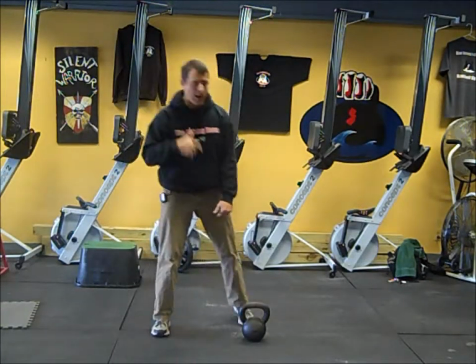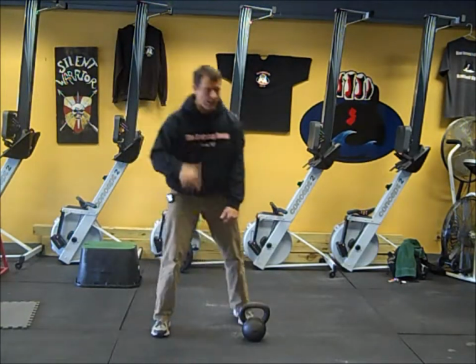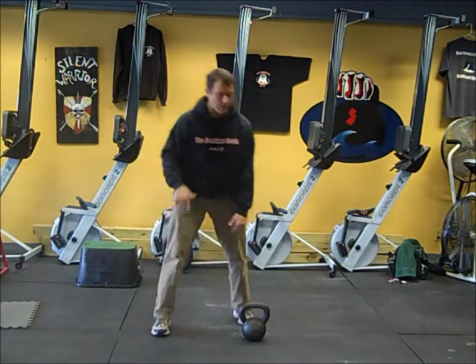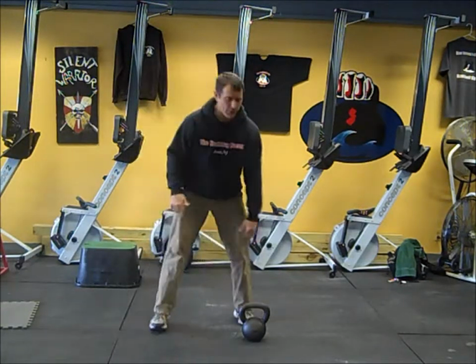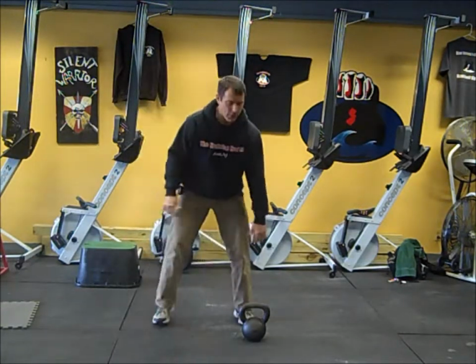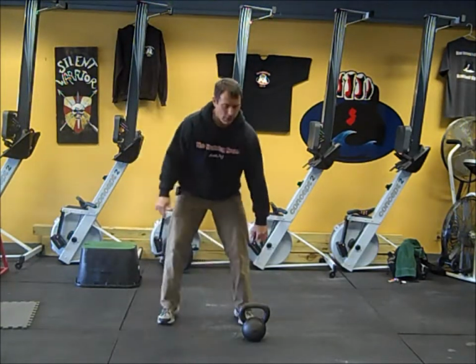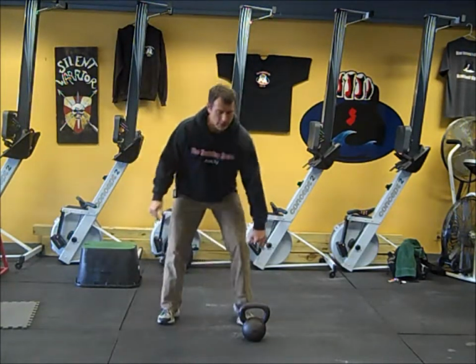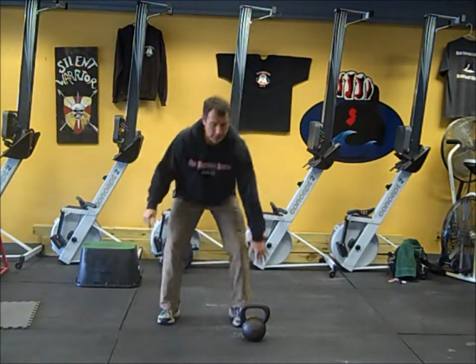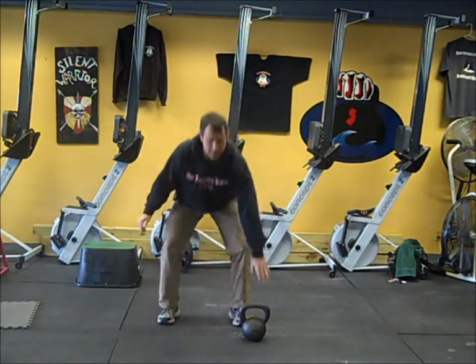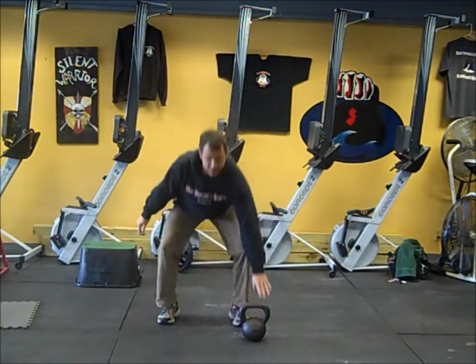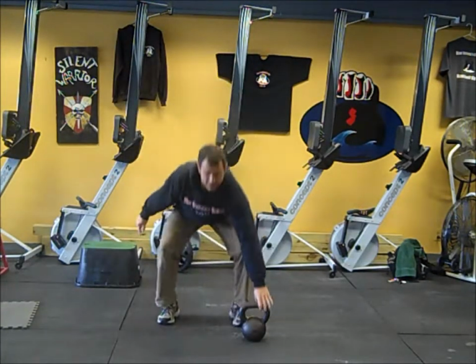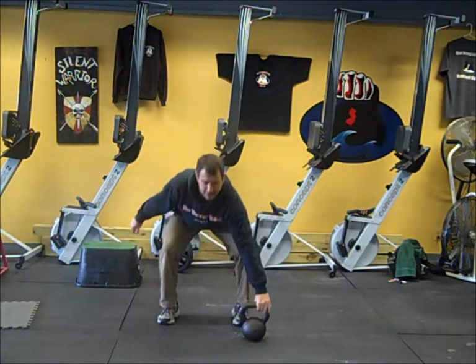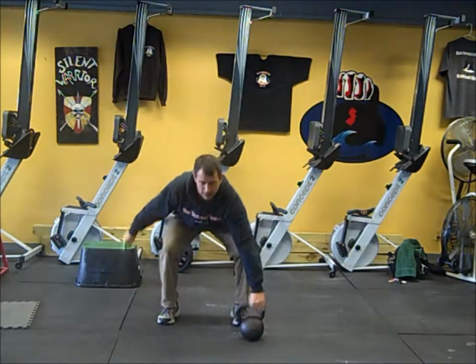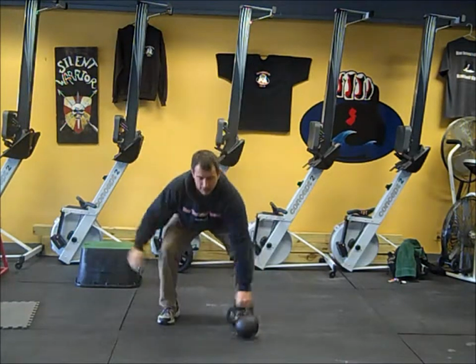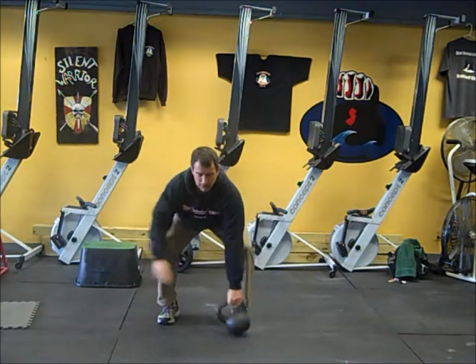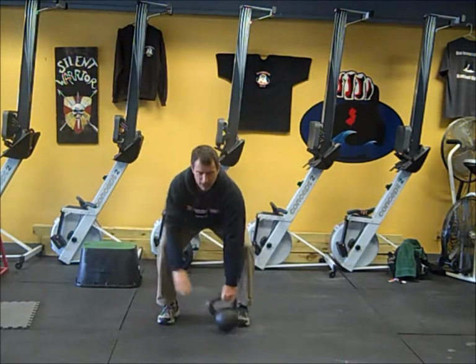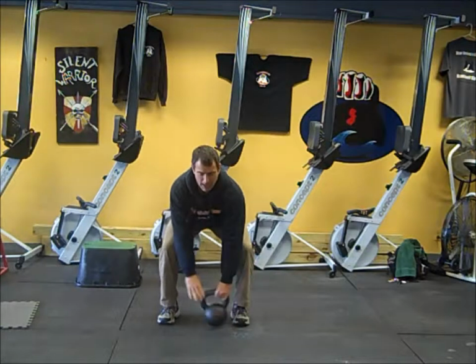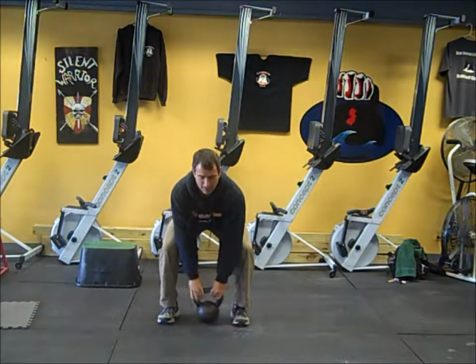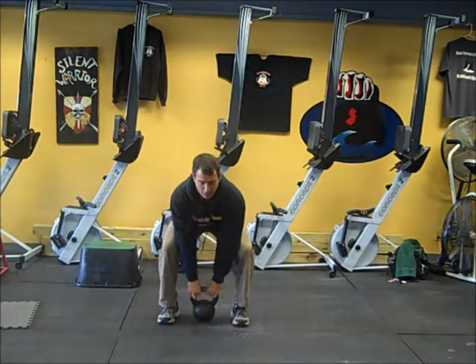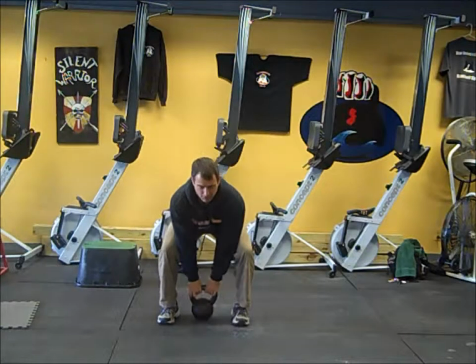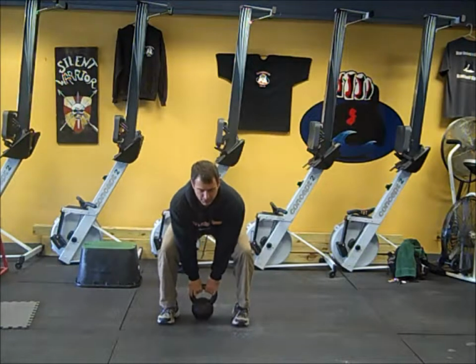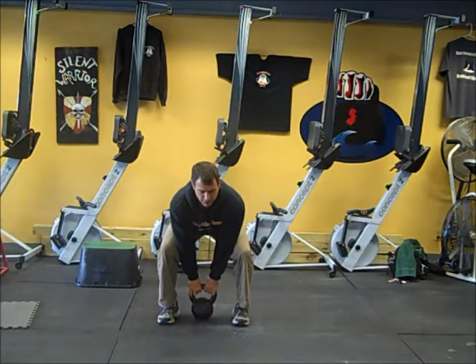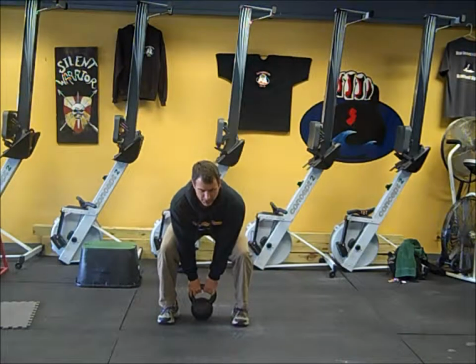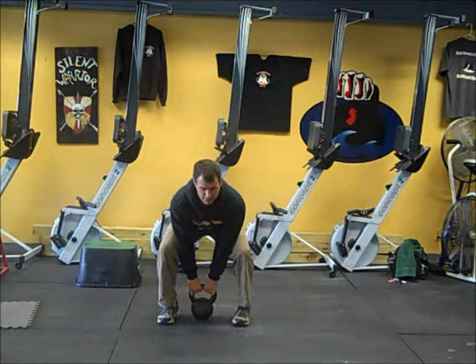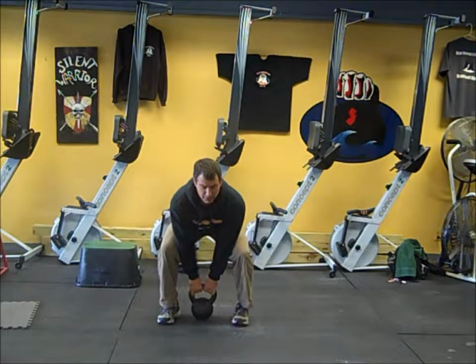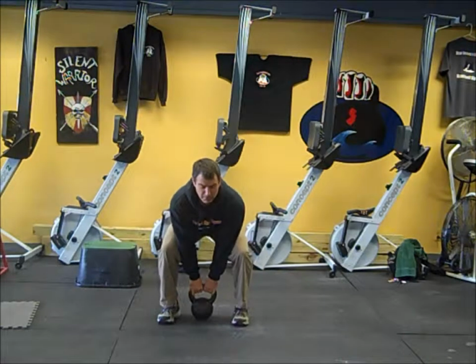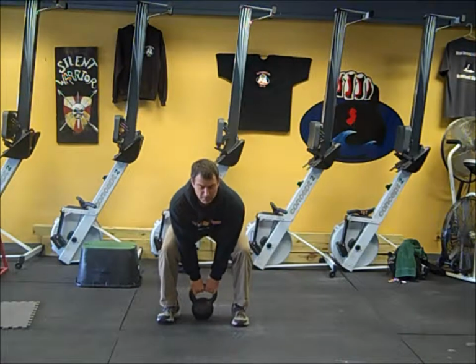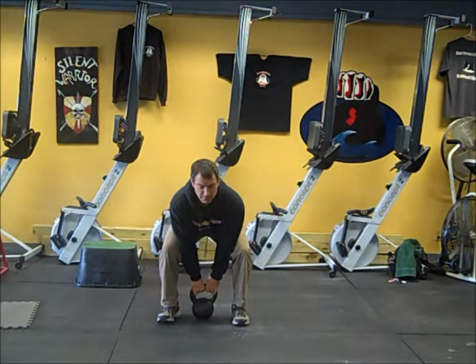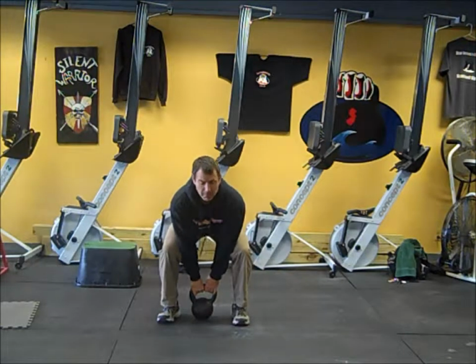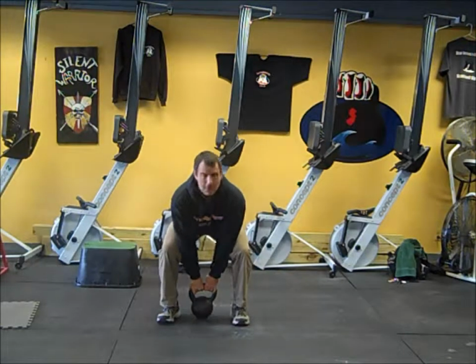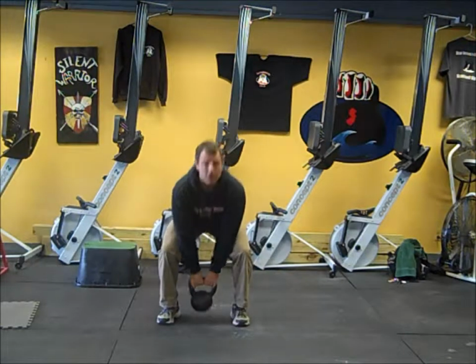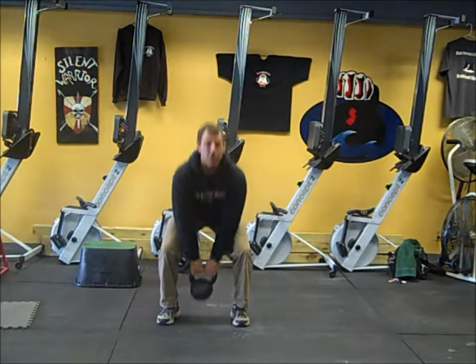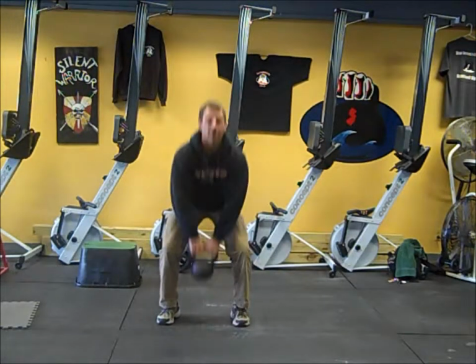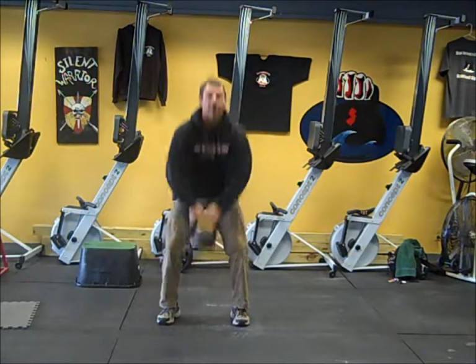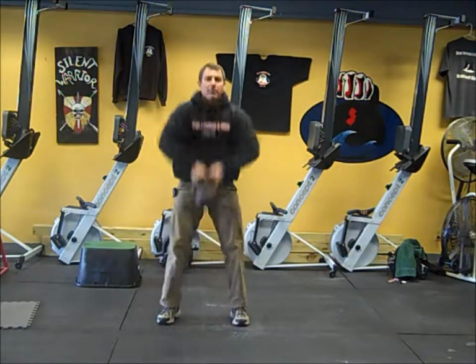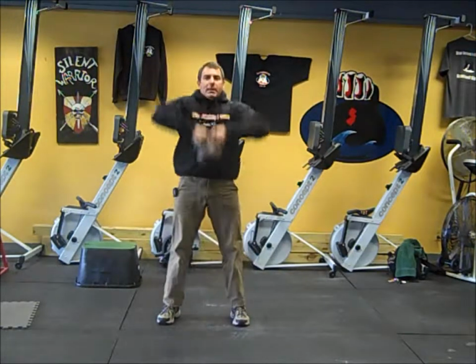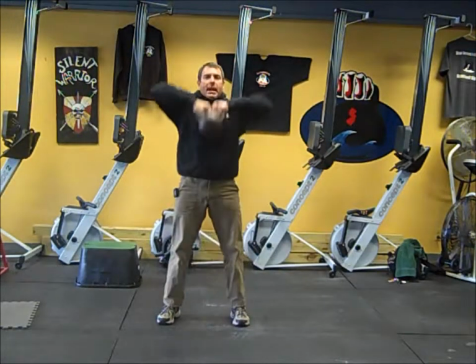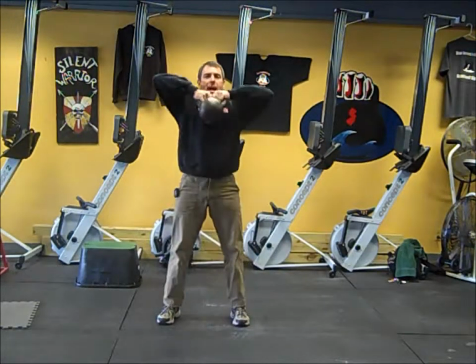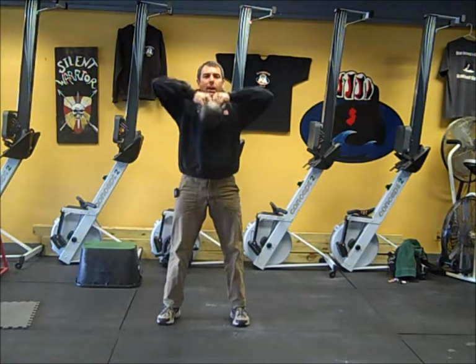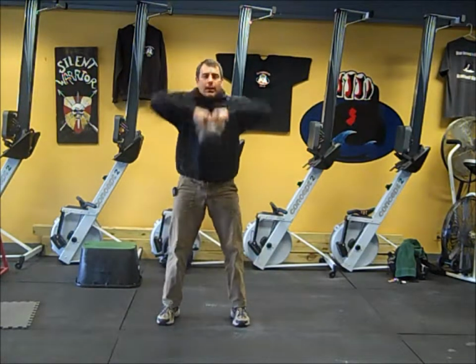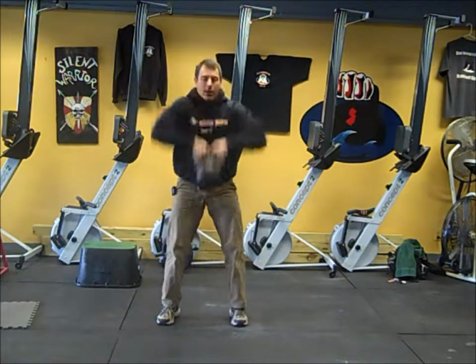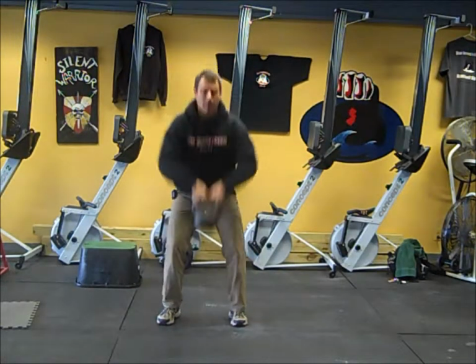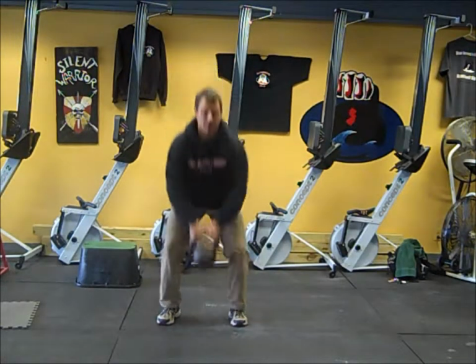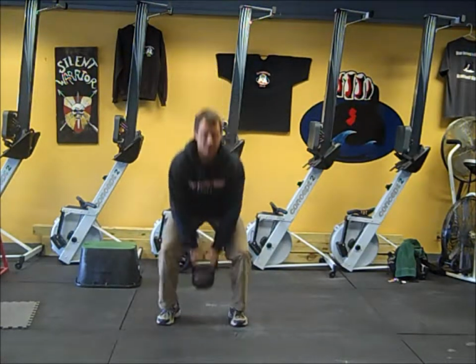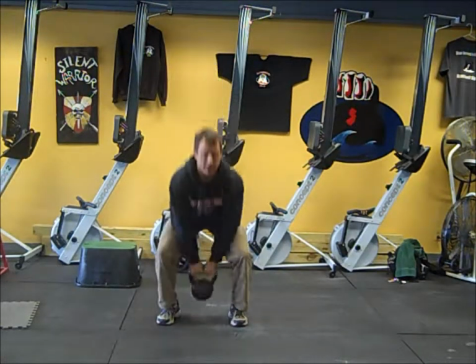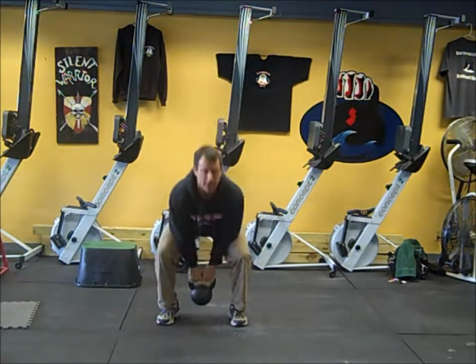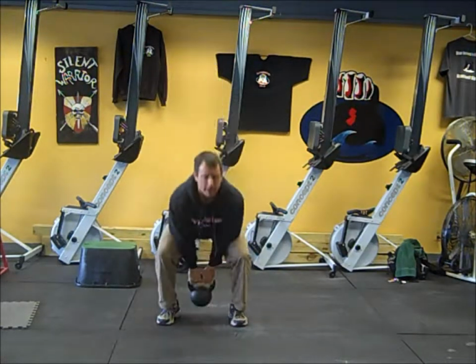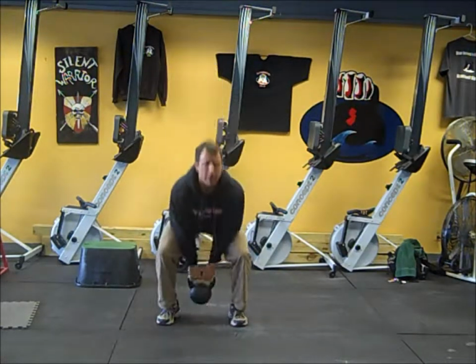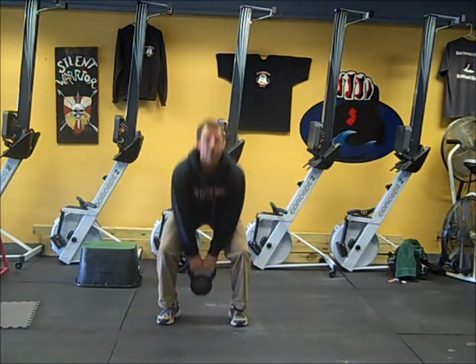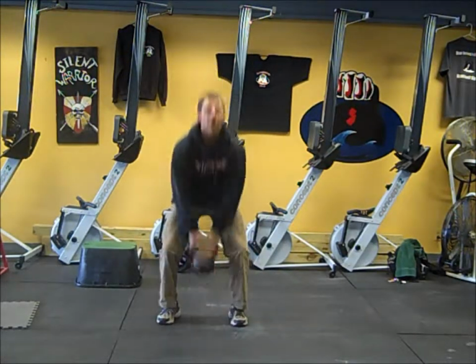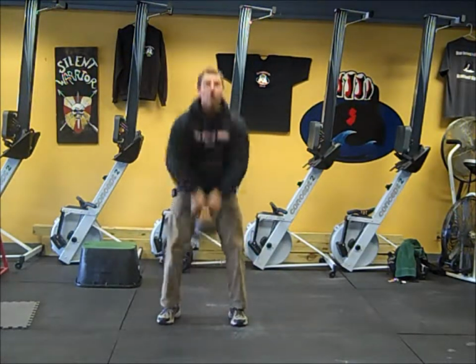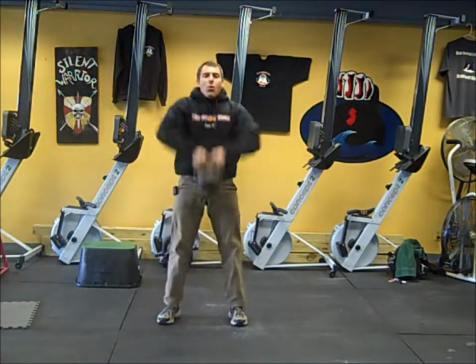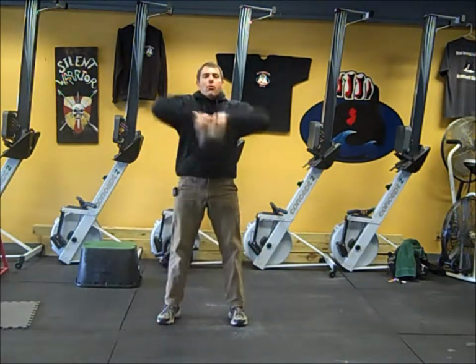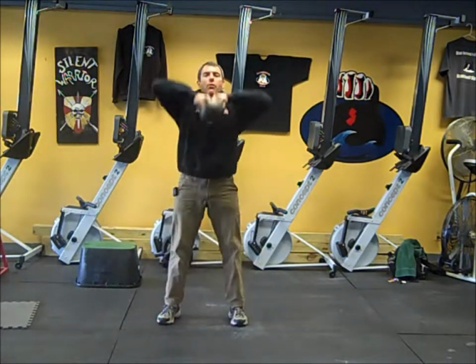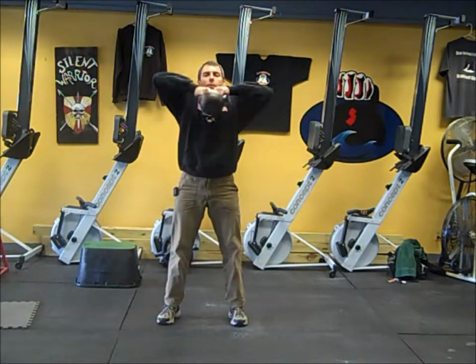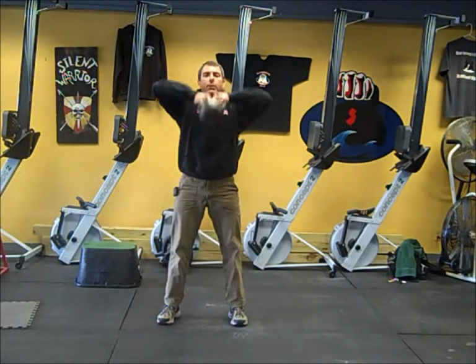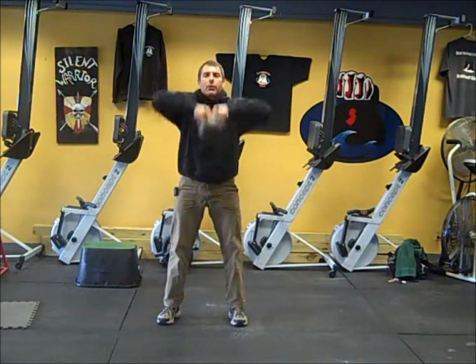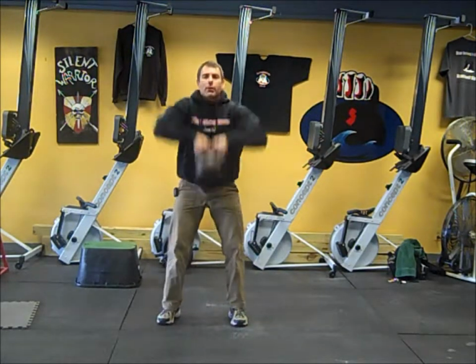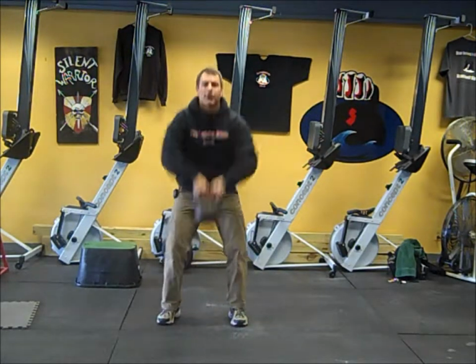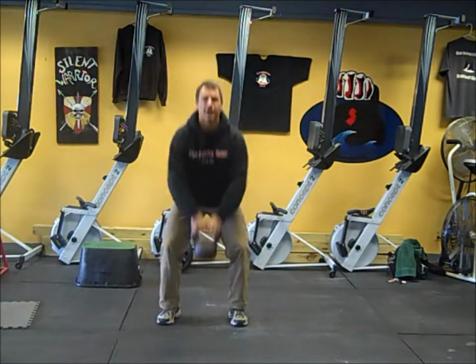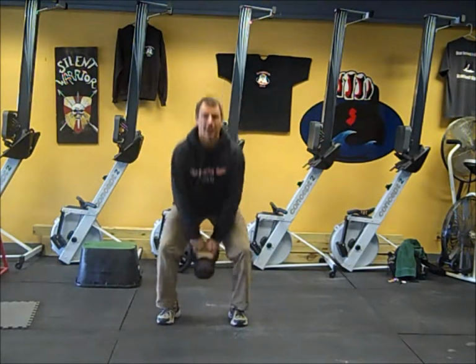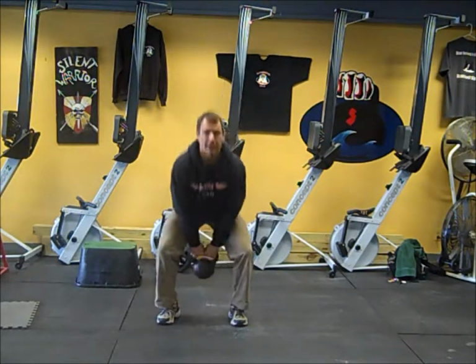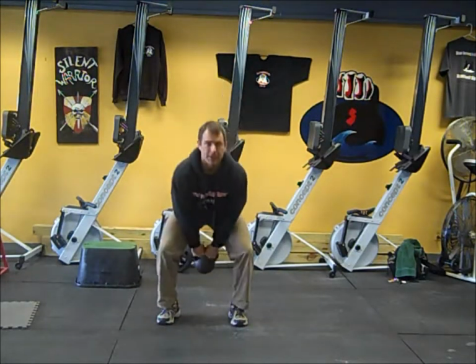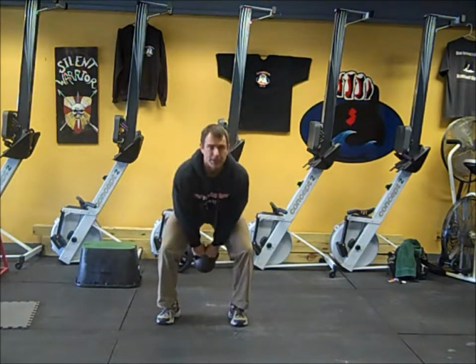Rest for 30, then kettlebell high pulls — straight up and down, elbows high, for 30 seconds.